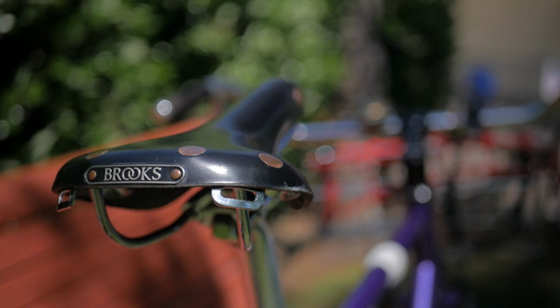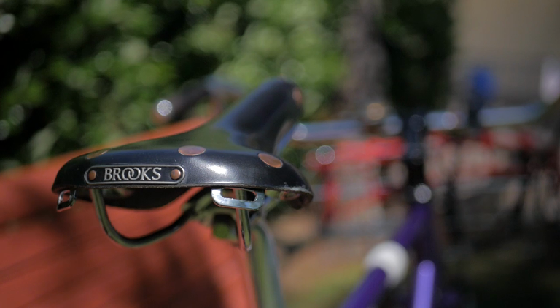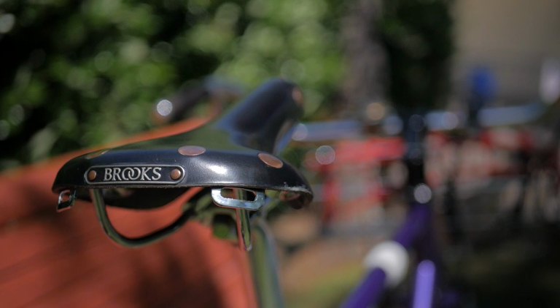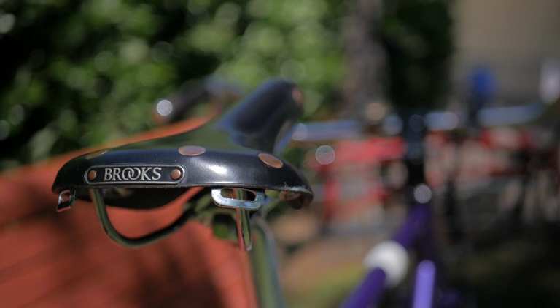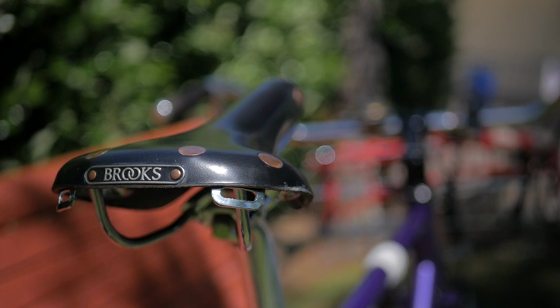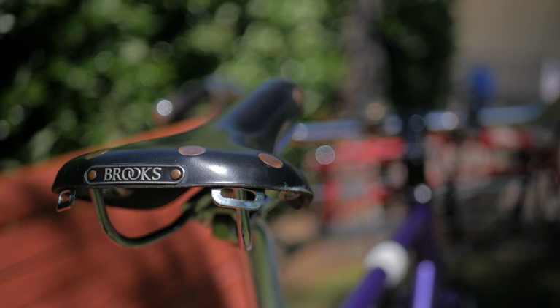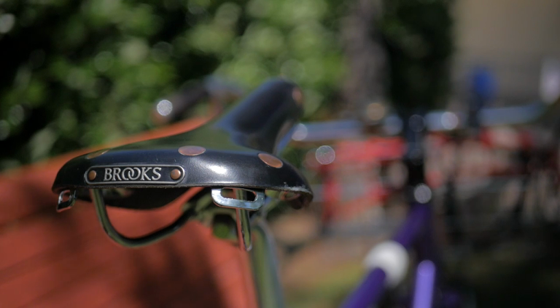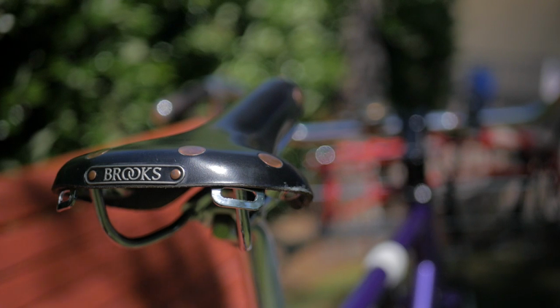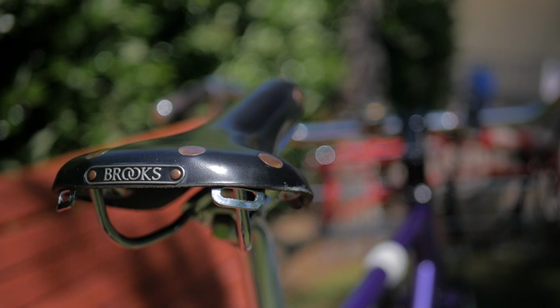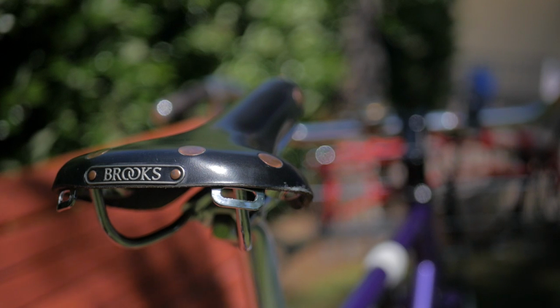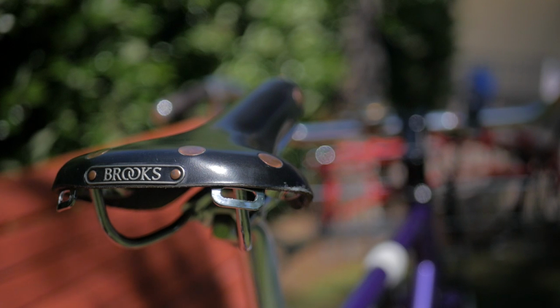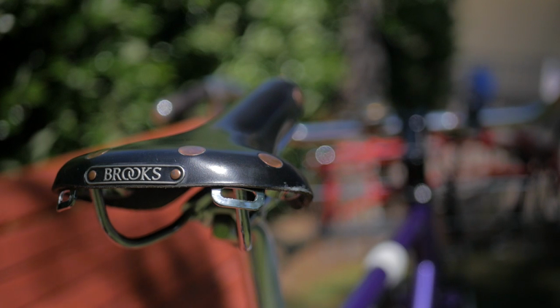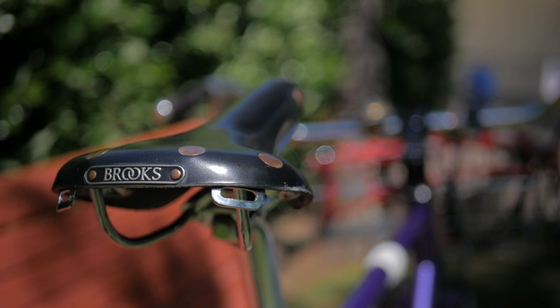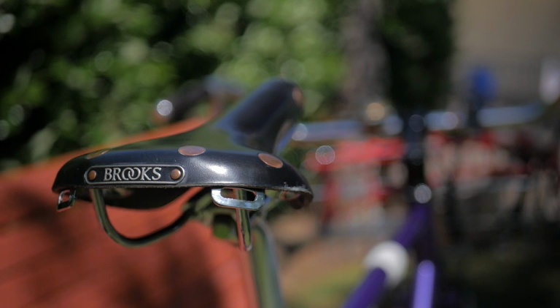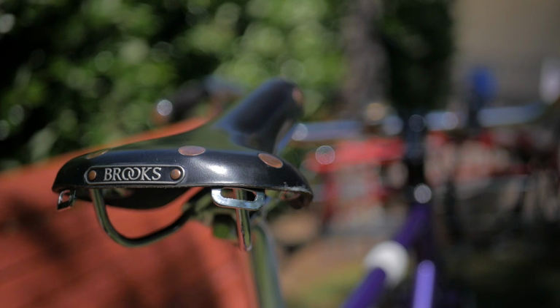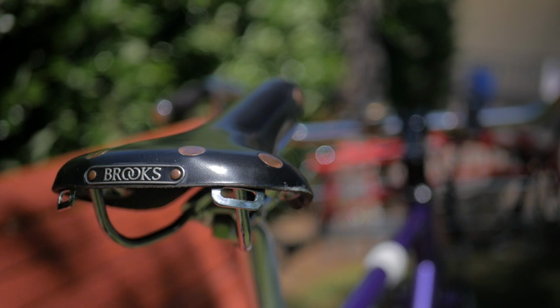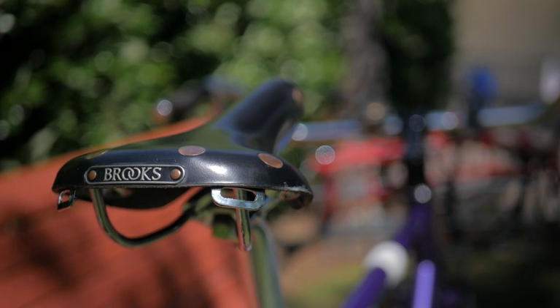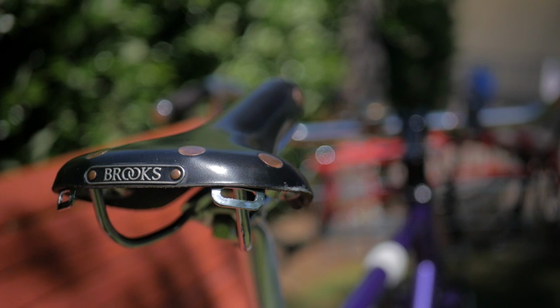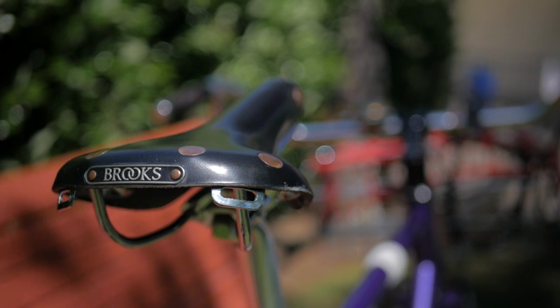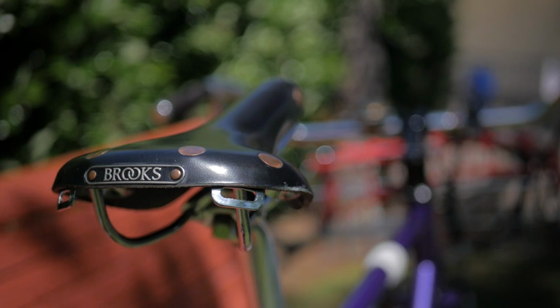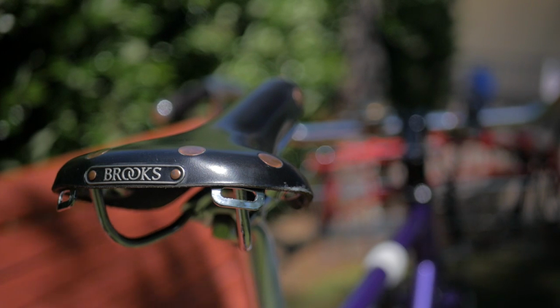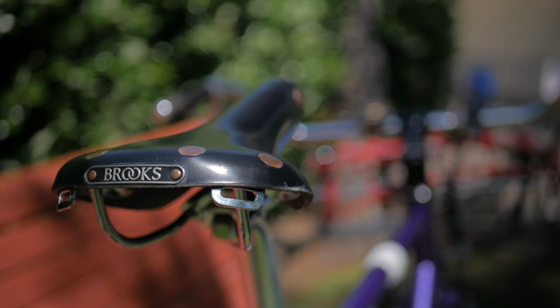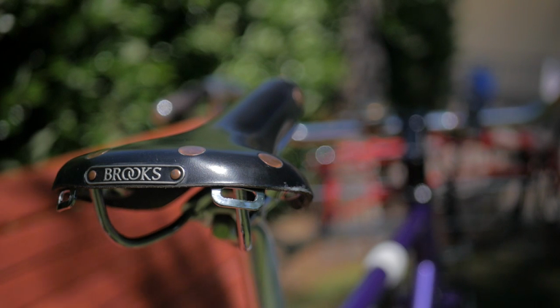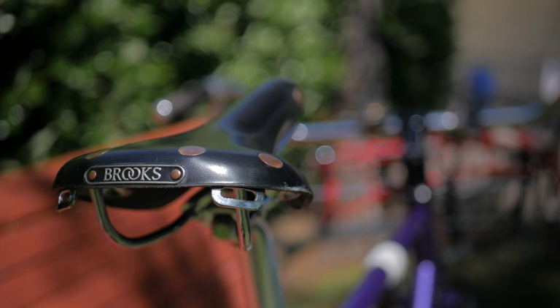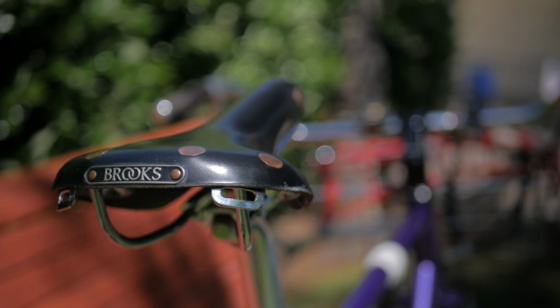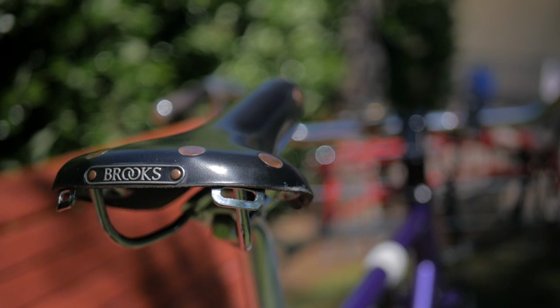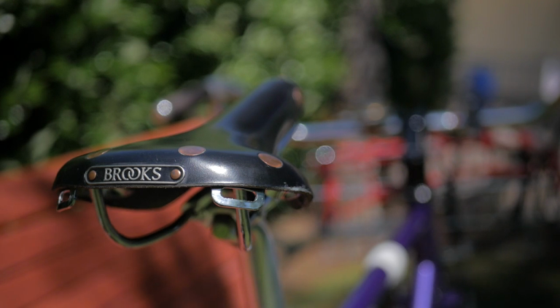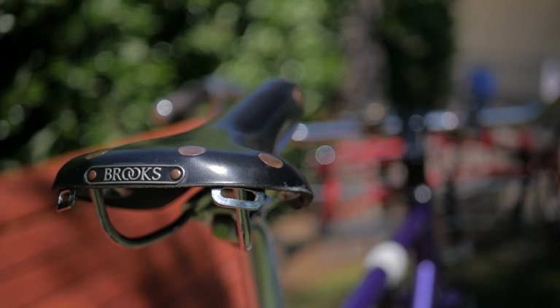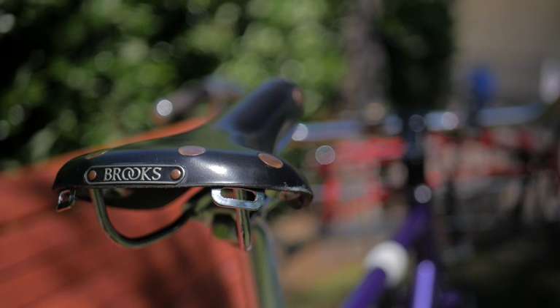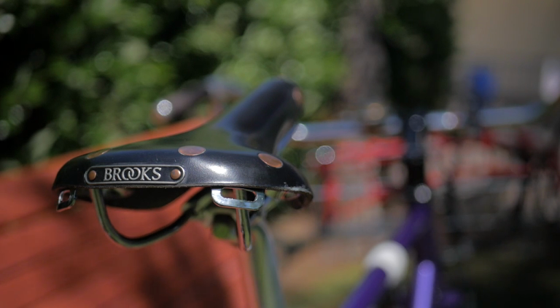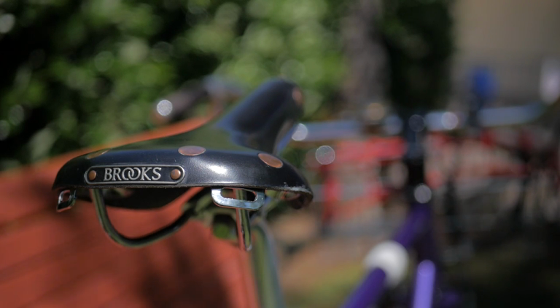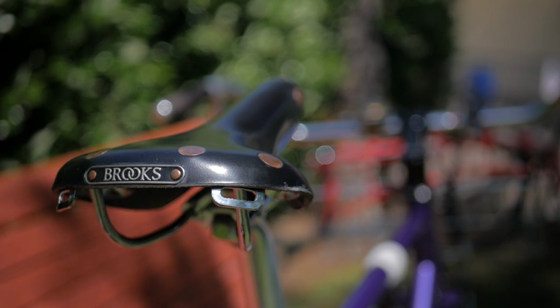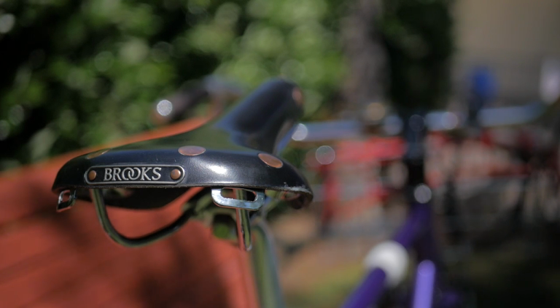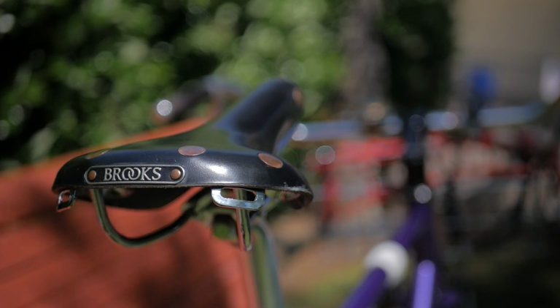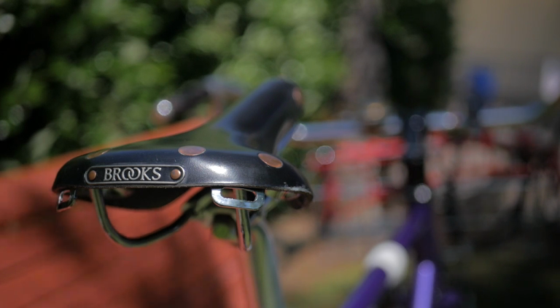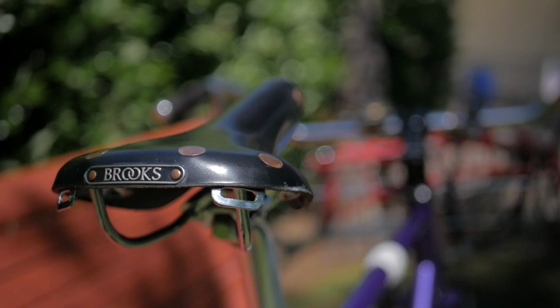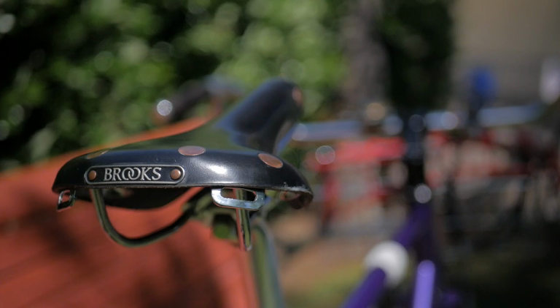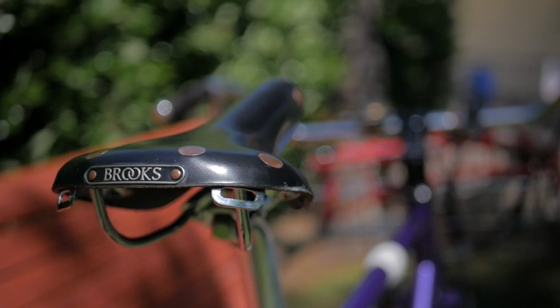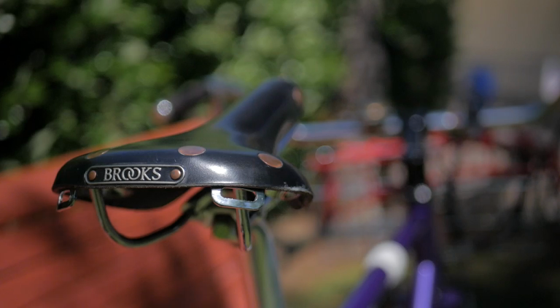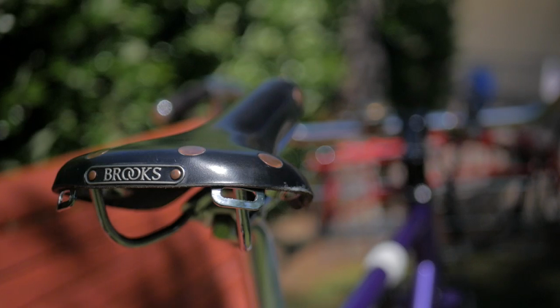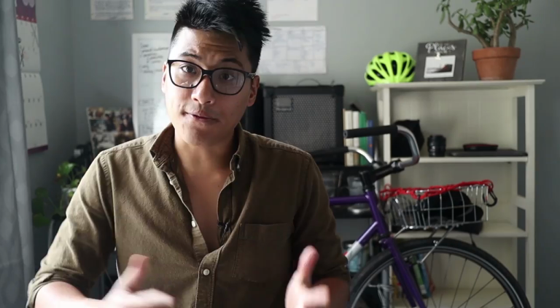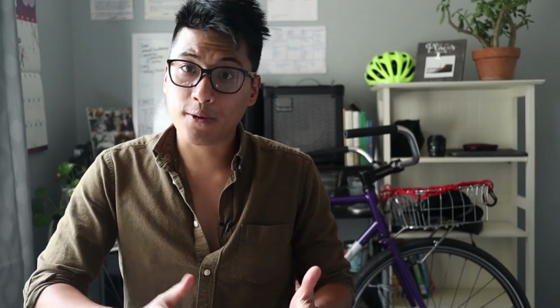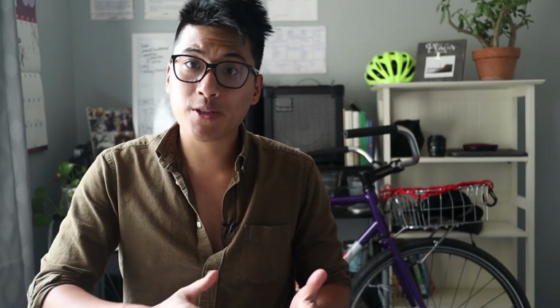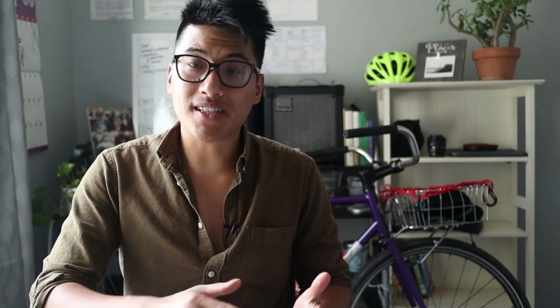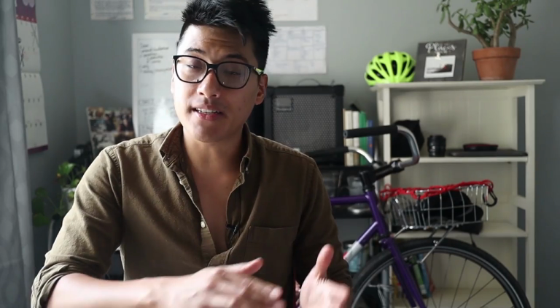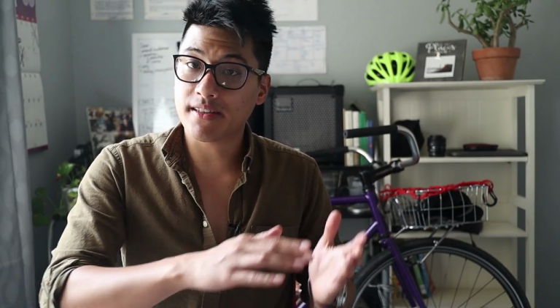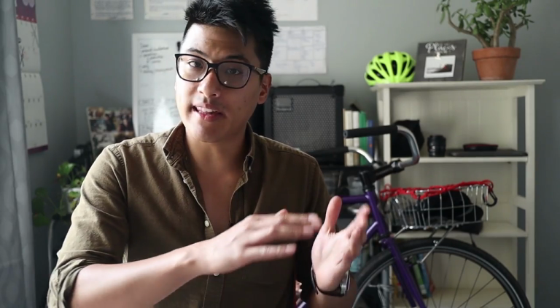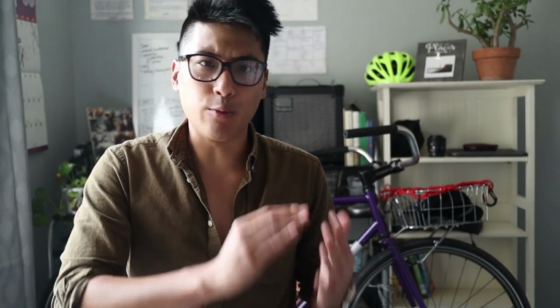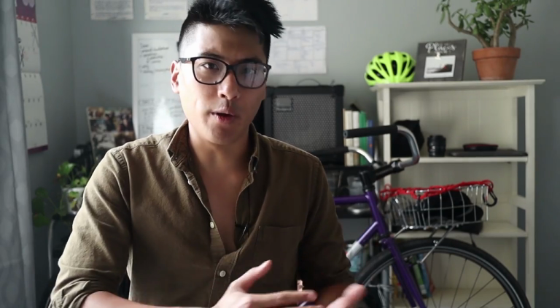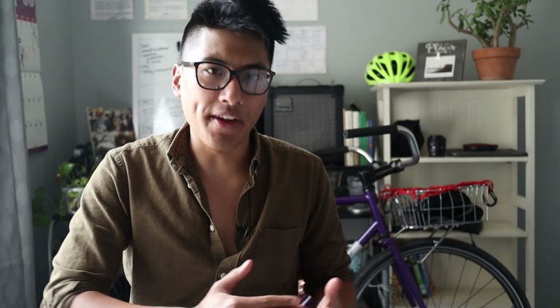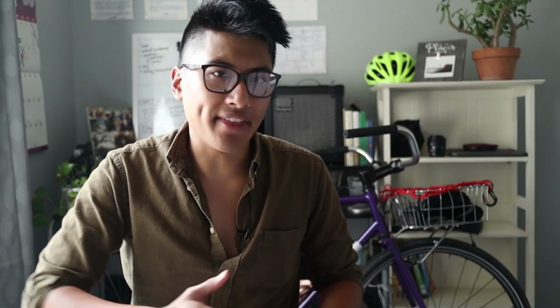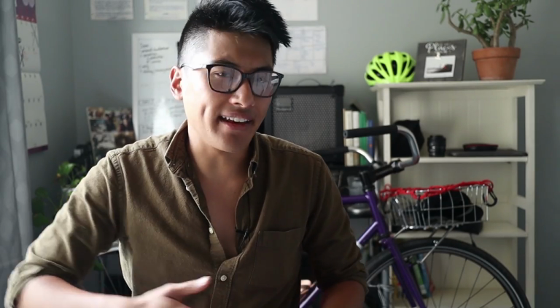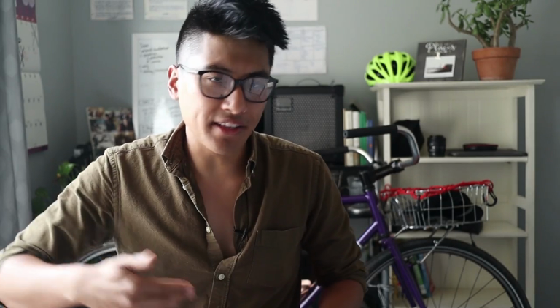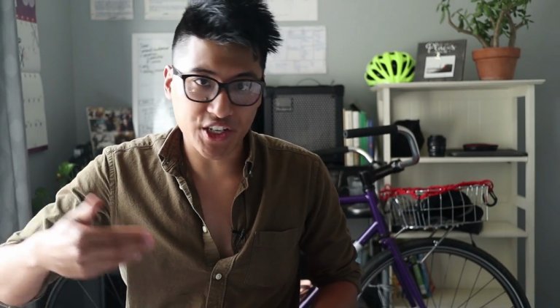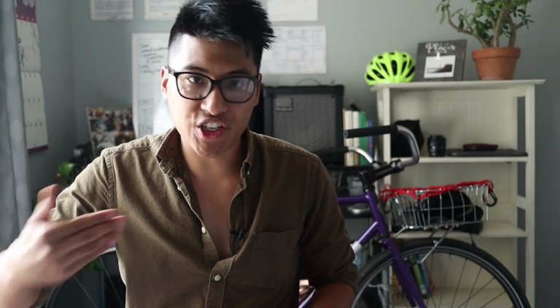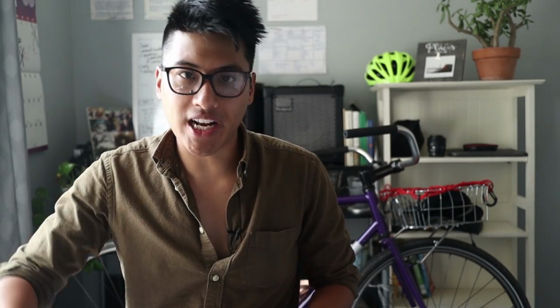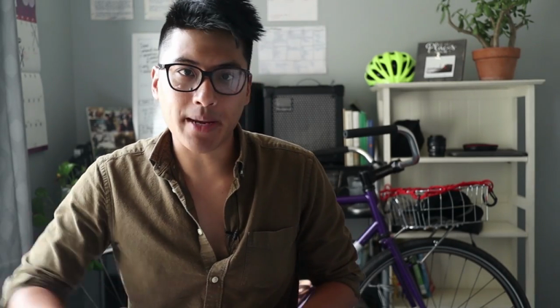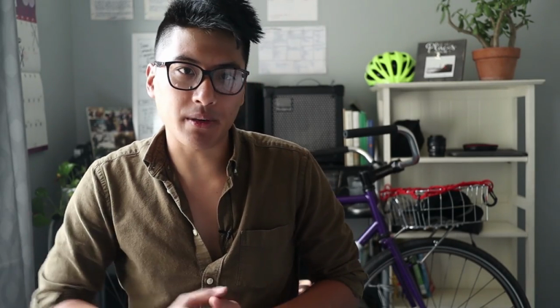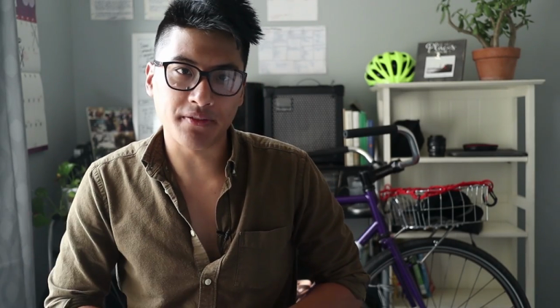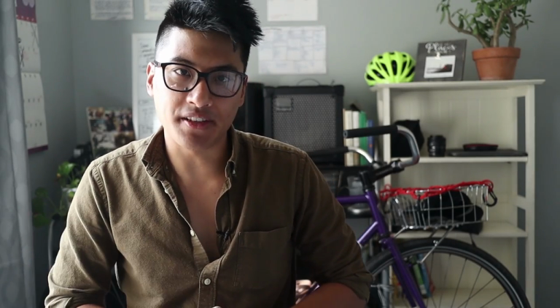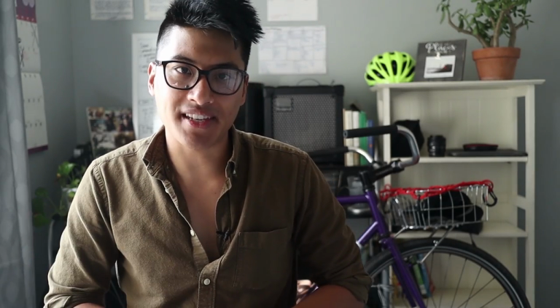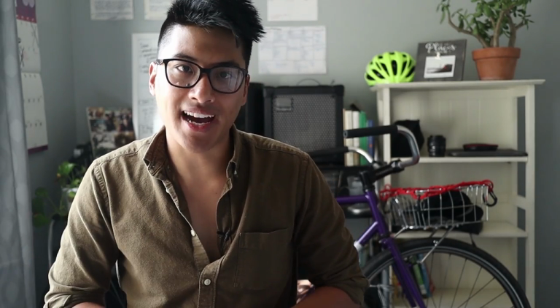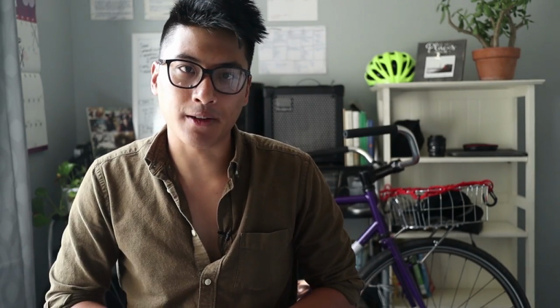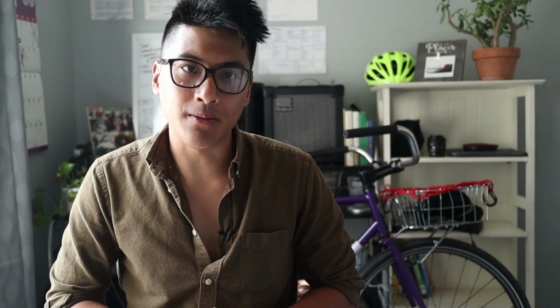To choose a saddle that'll be best for you, there are three main things to keep in mind. The first is the width and the shape of the saddle.